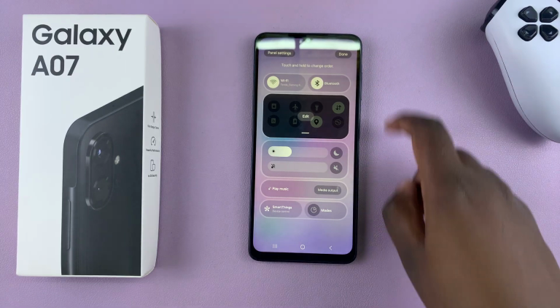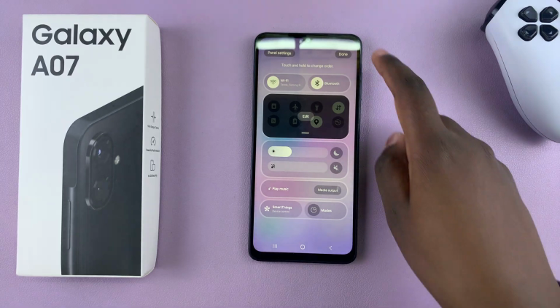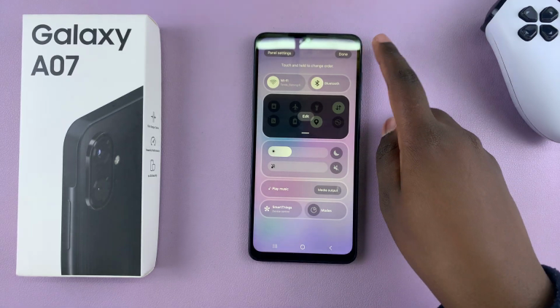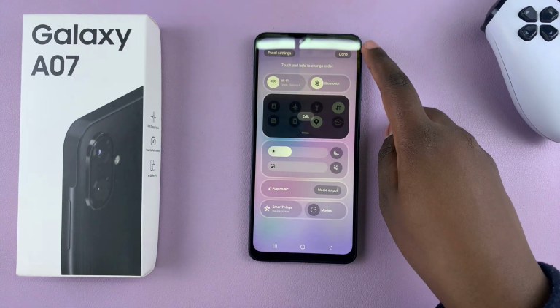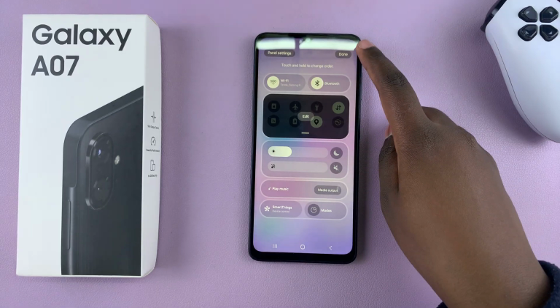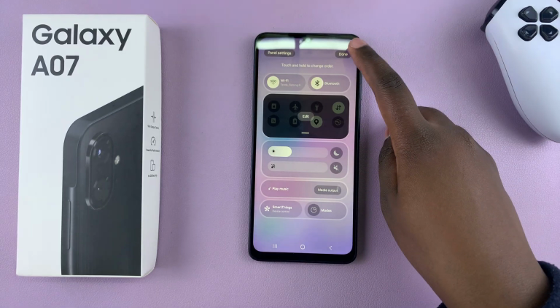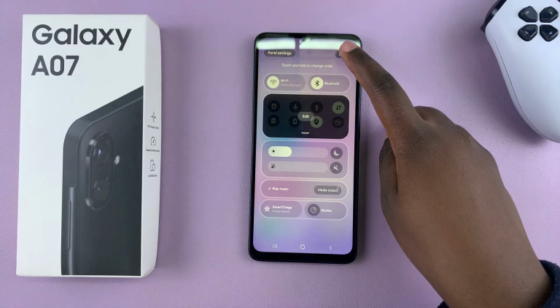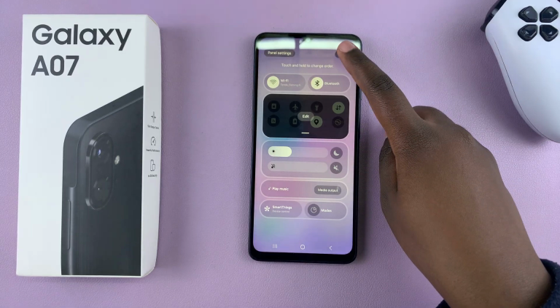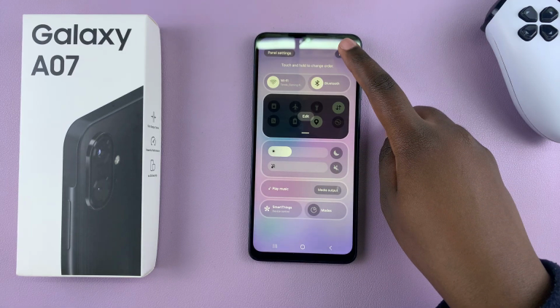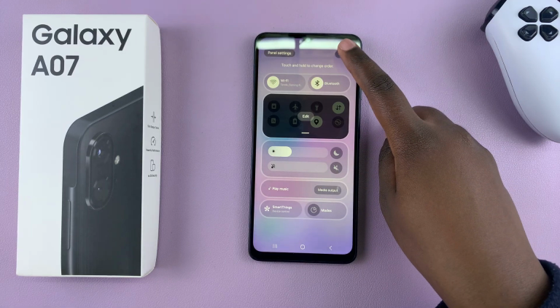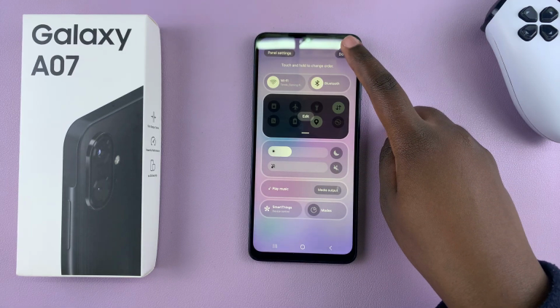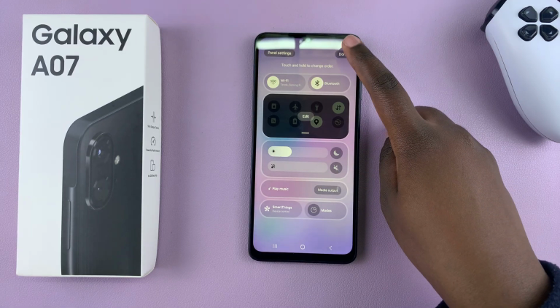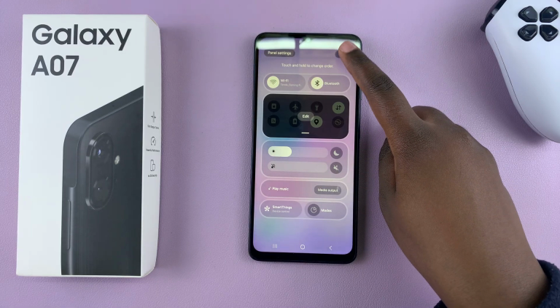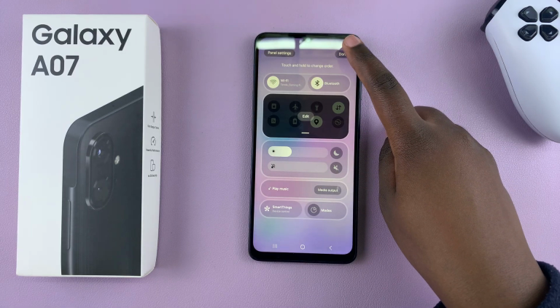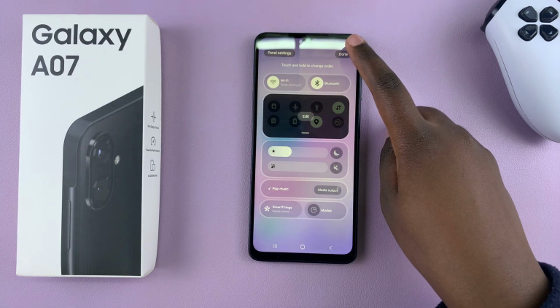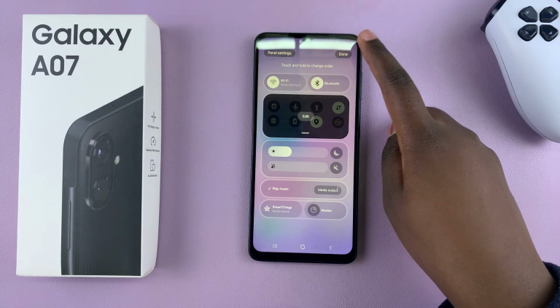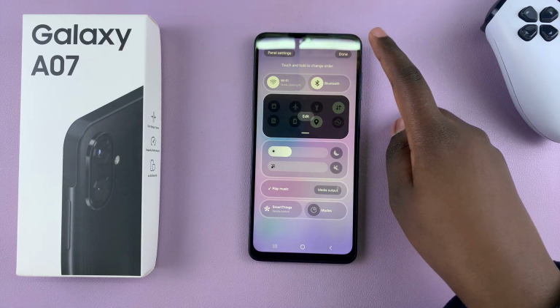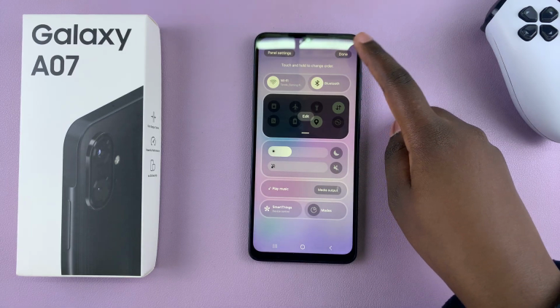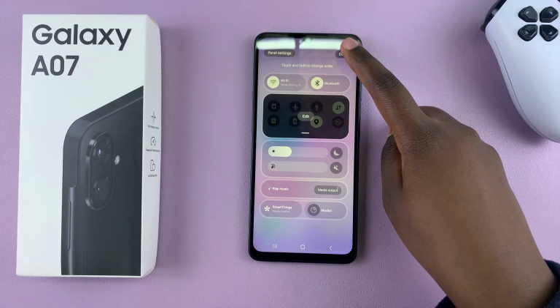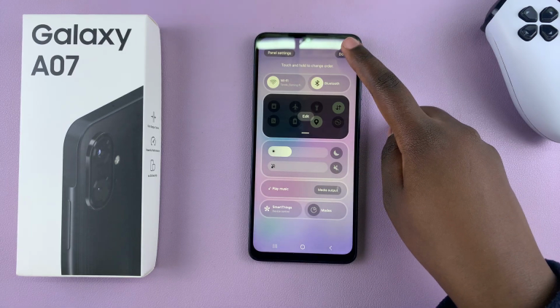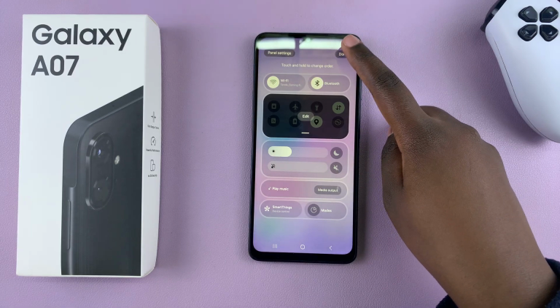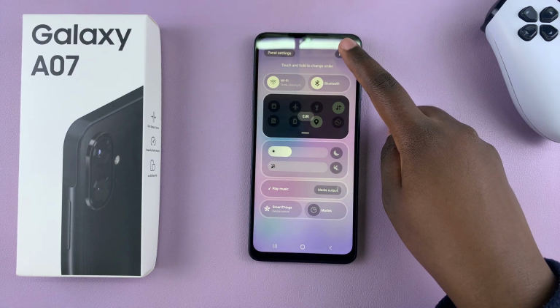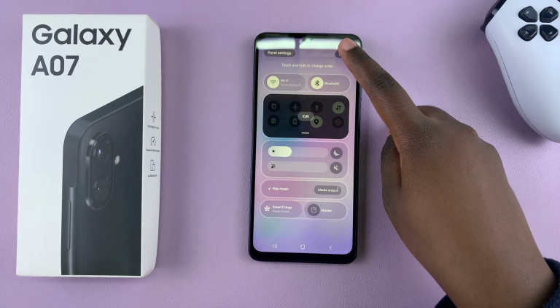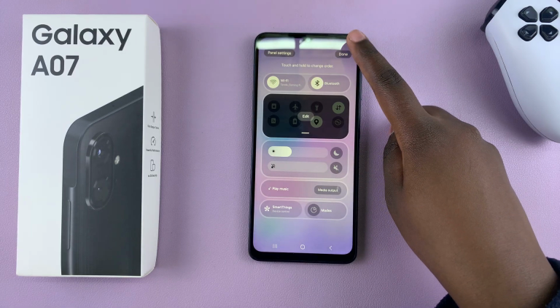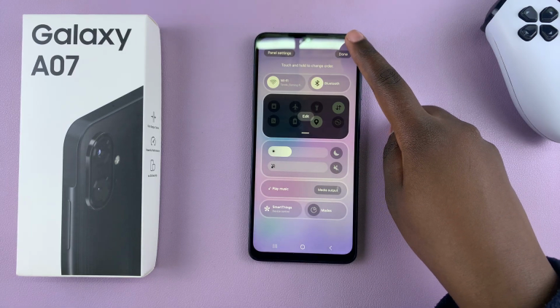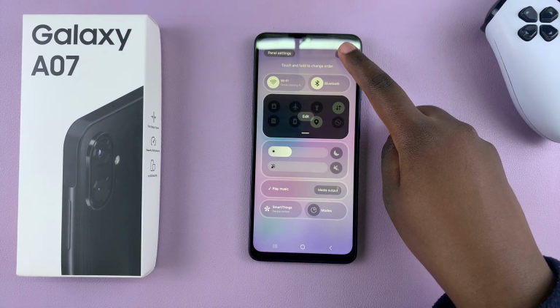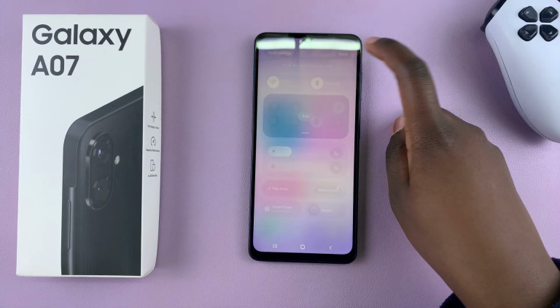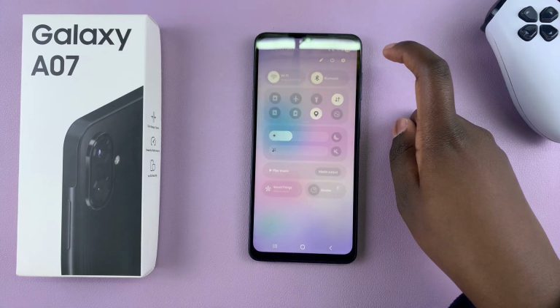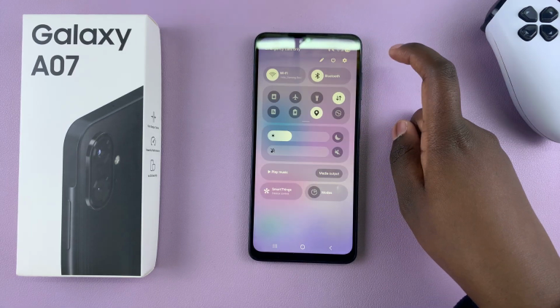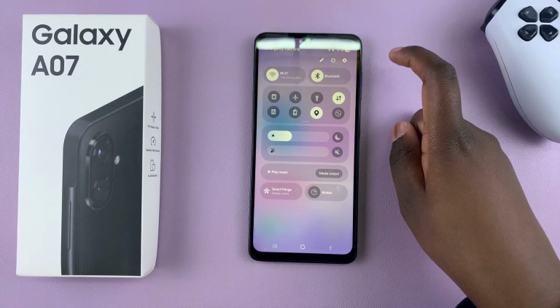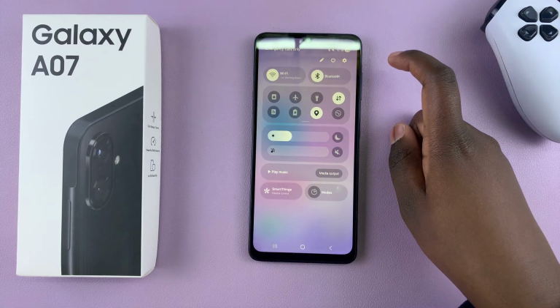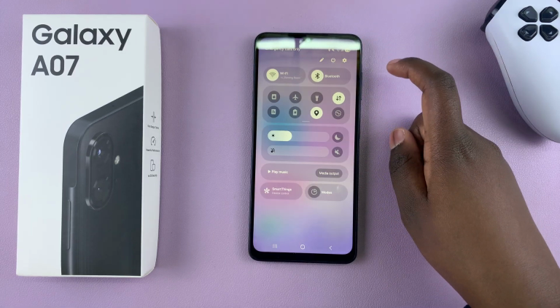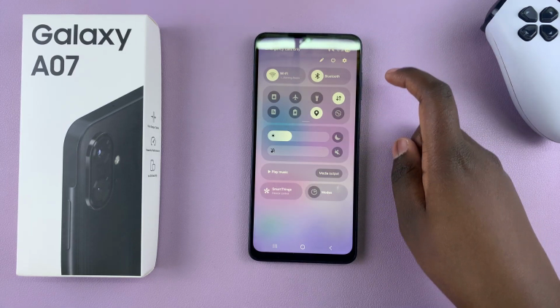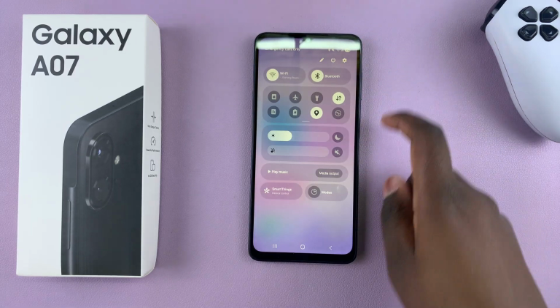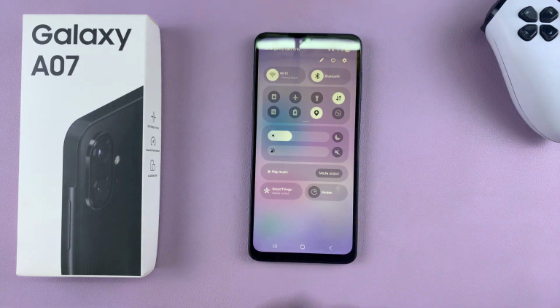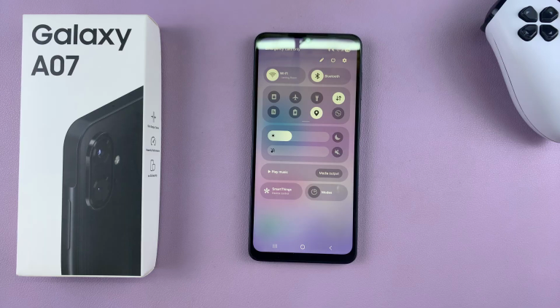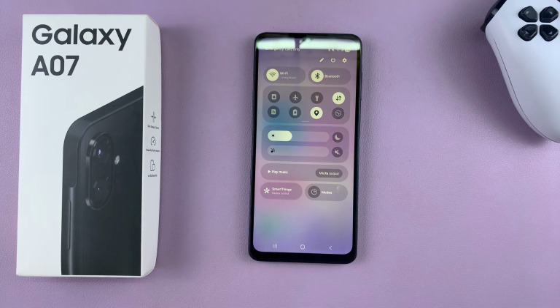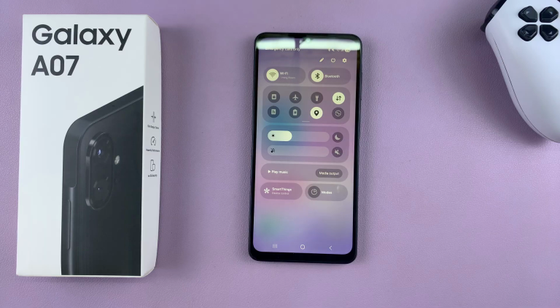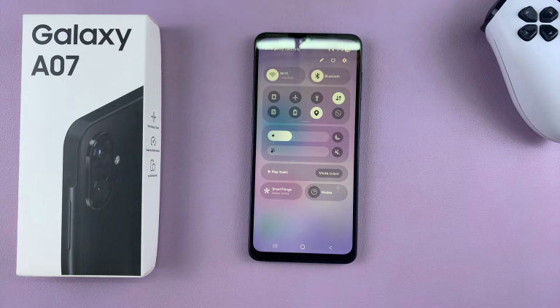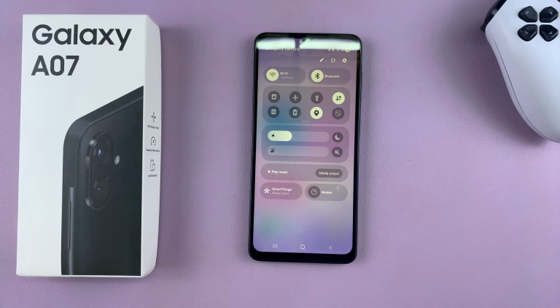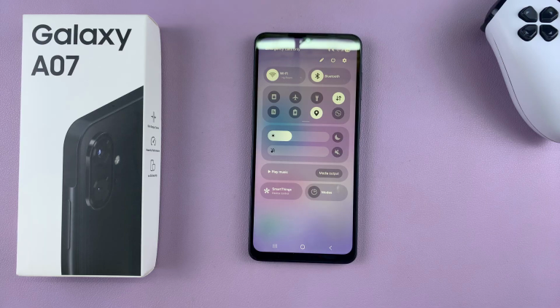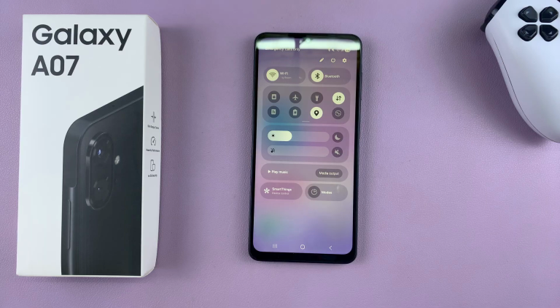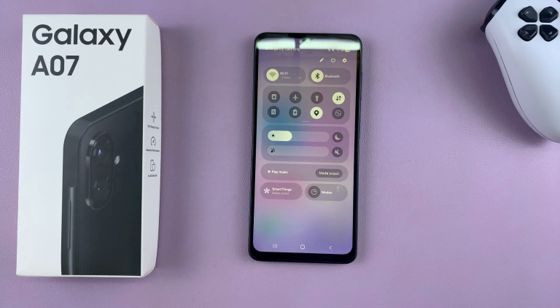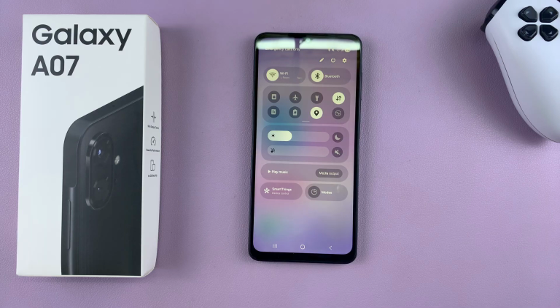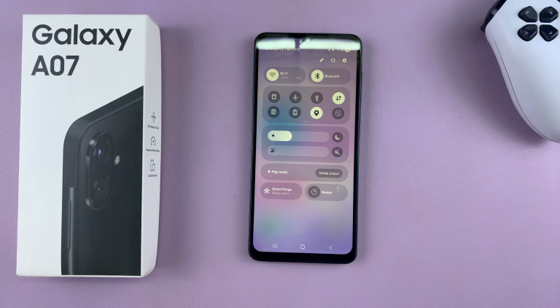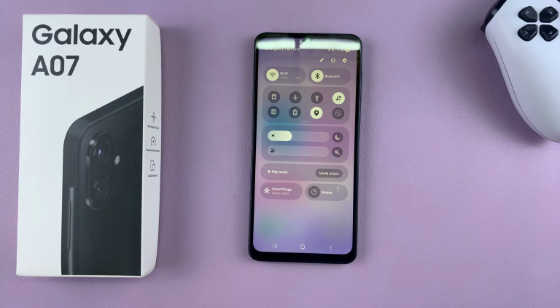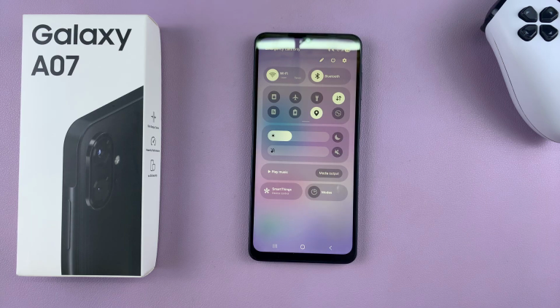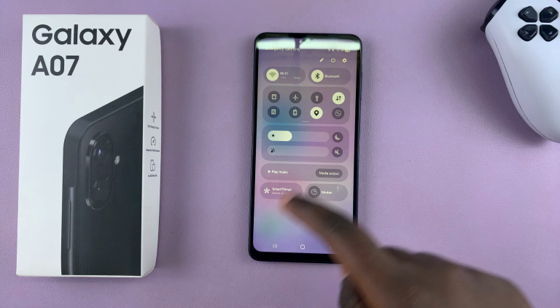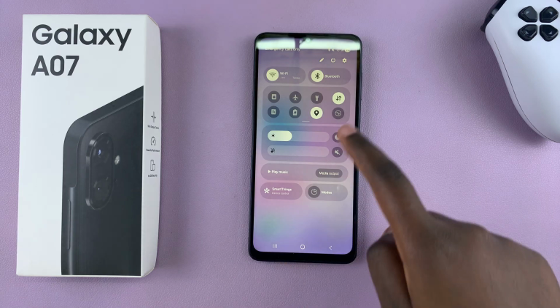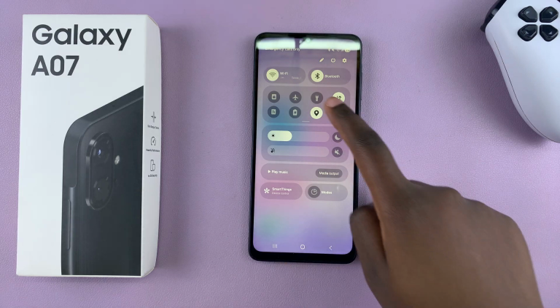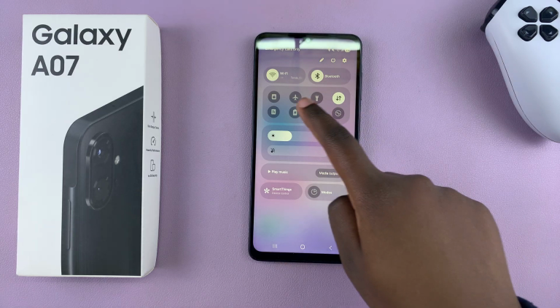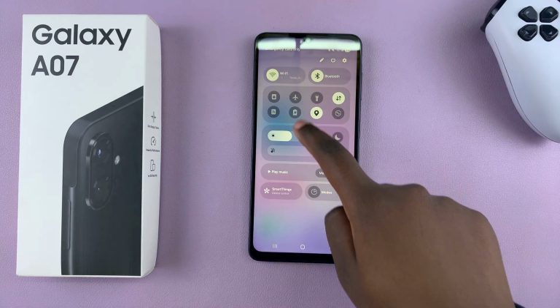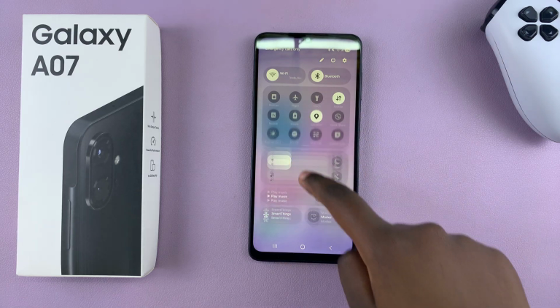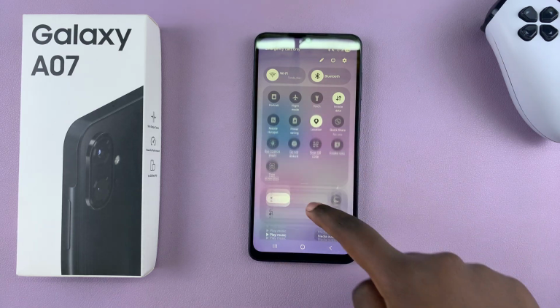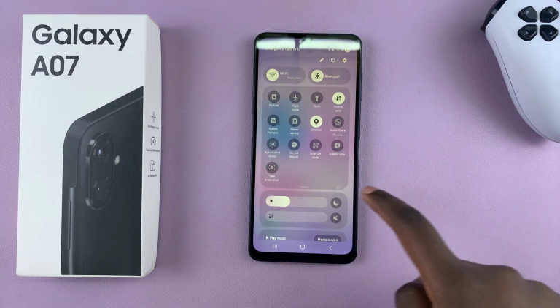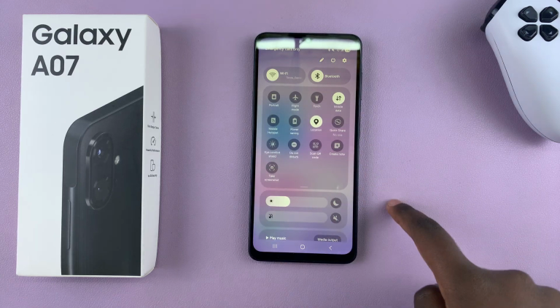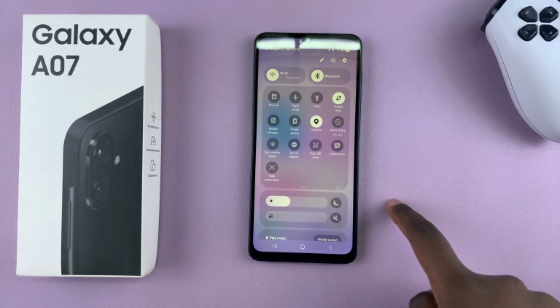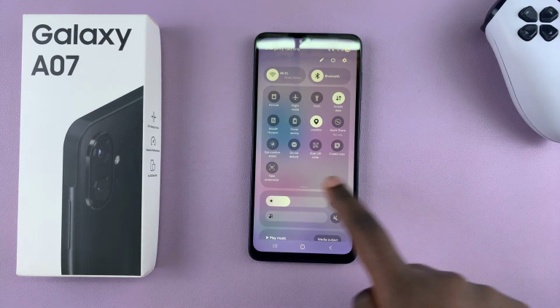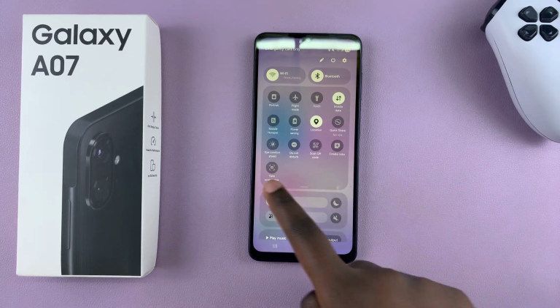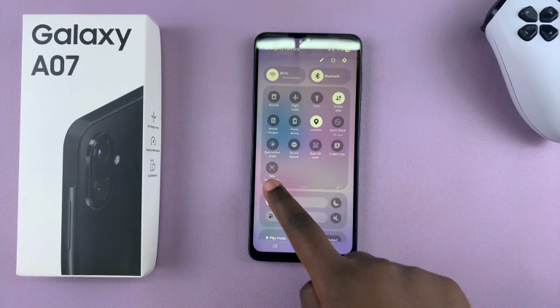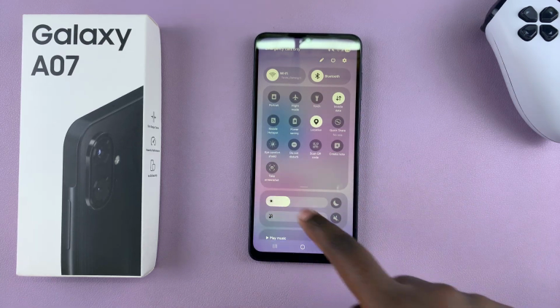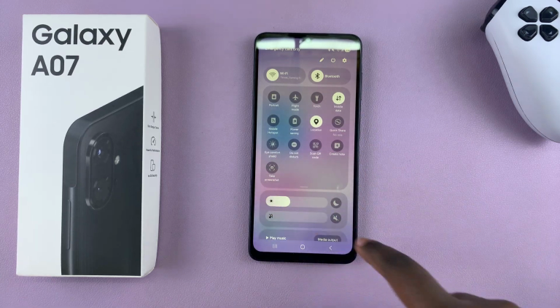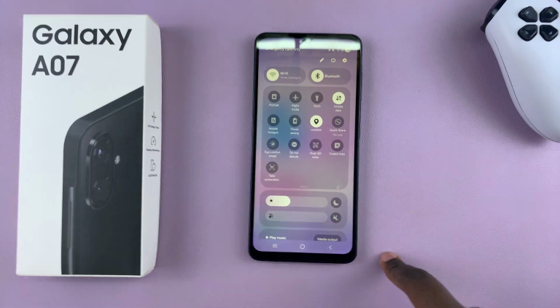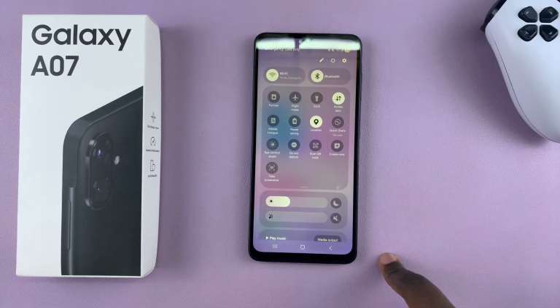Tap on done again to apply the changes now, and then from here whenever you access quick settings you should see 'Take Screenshot'.